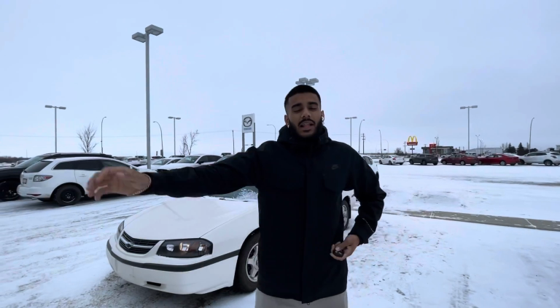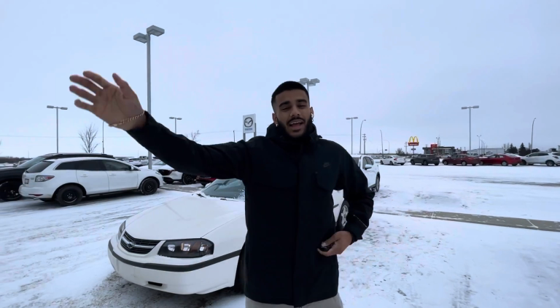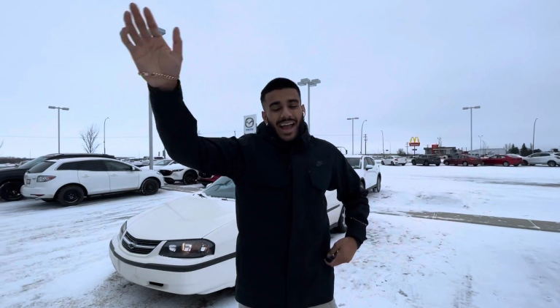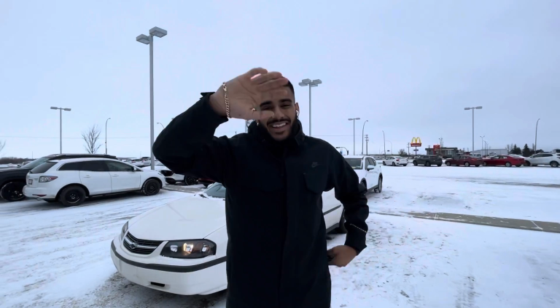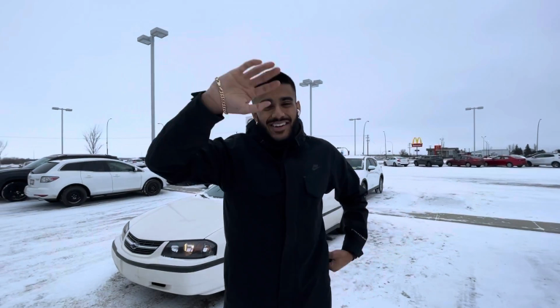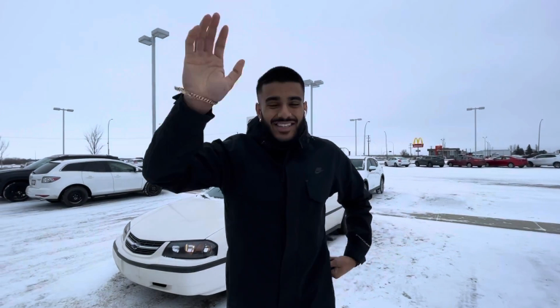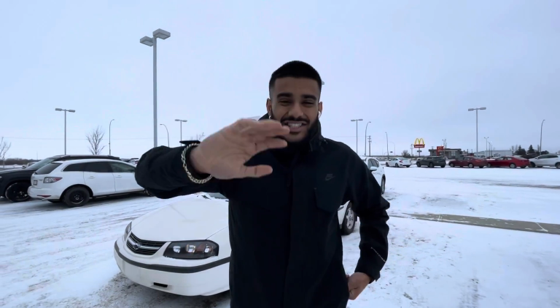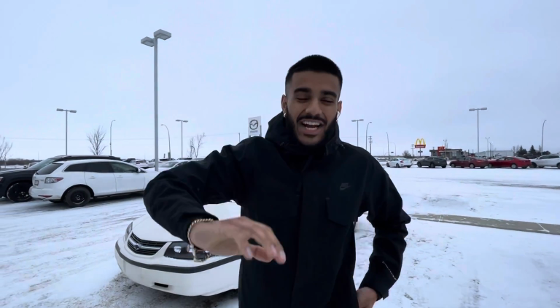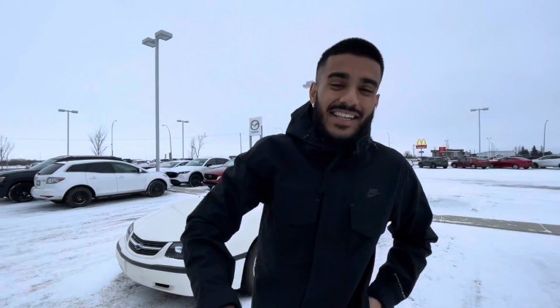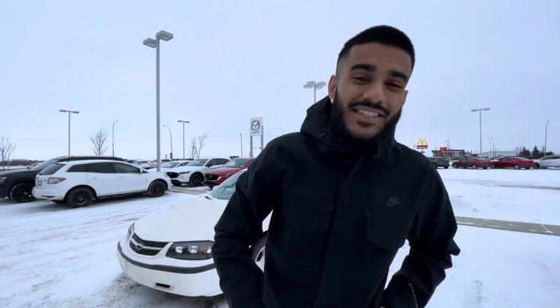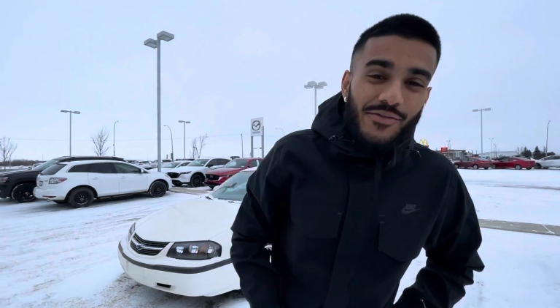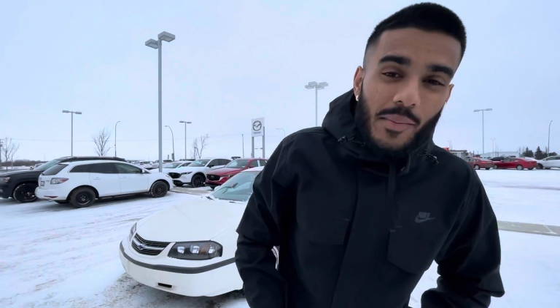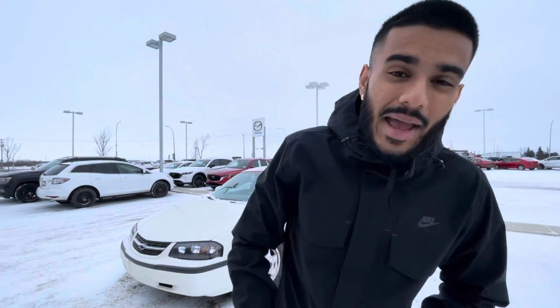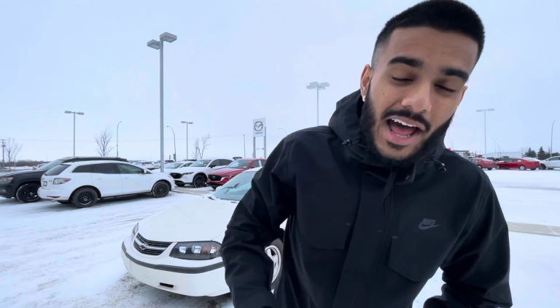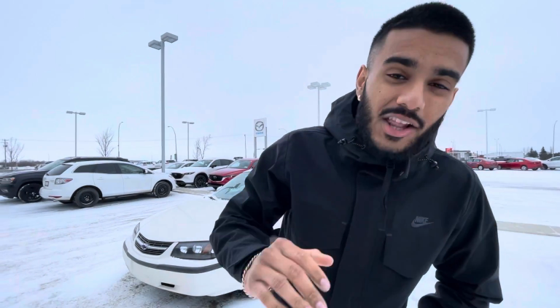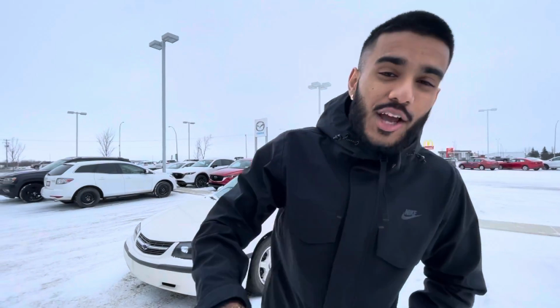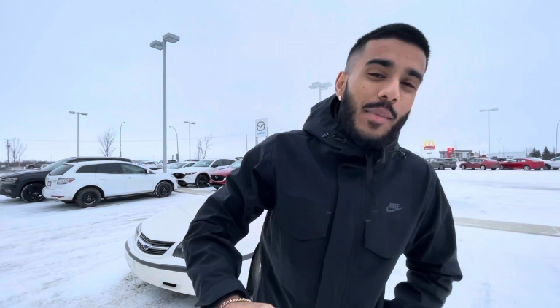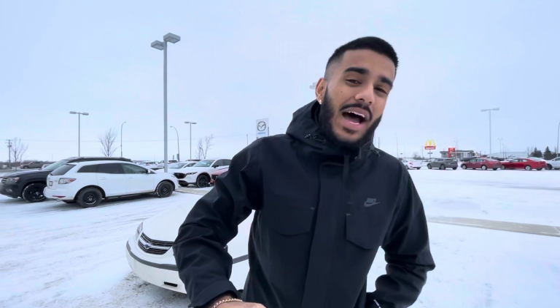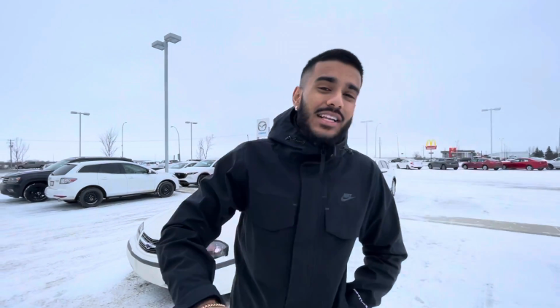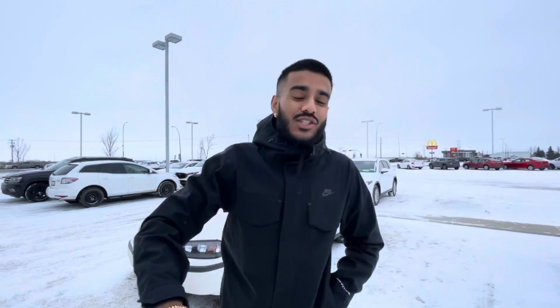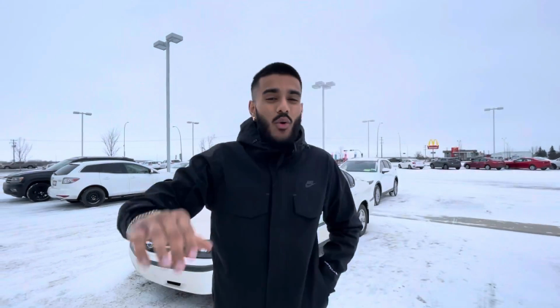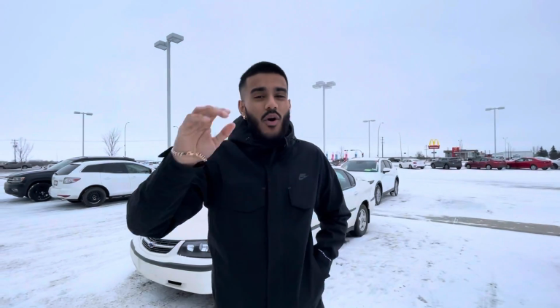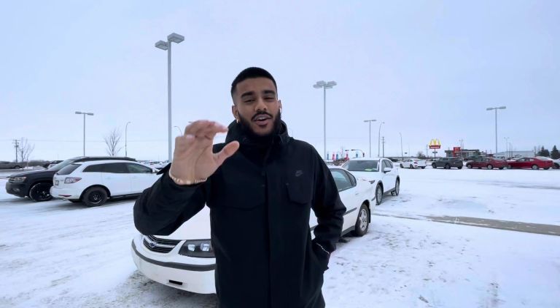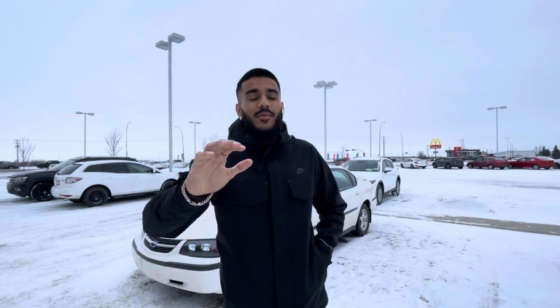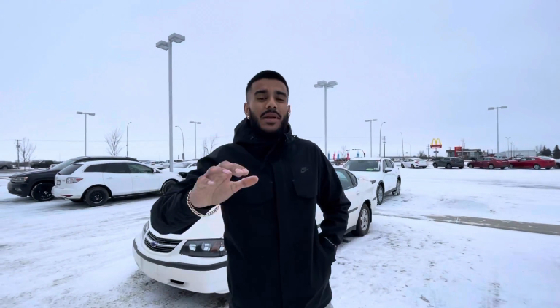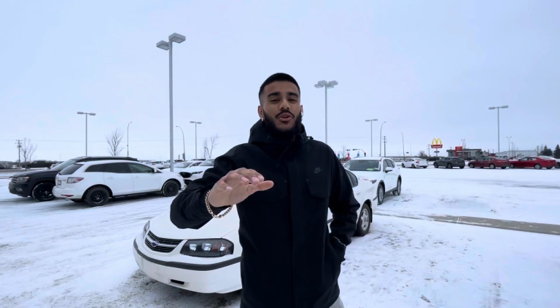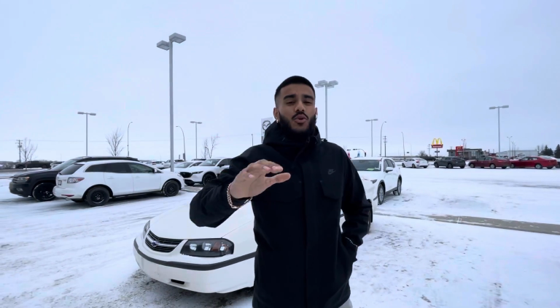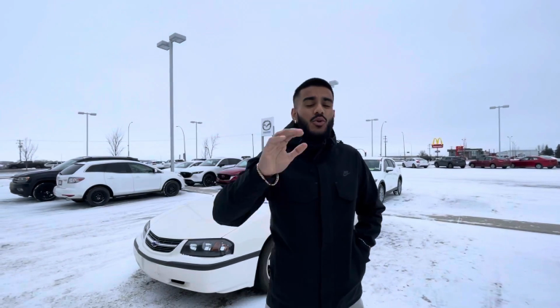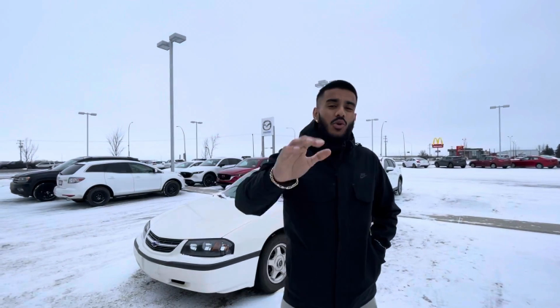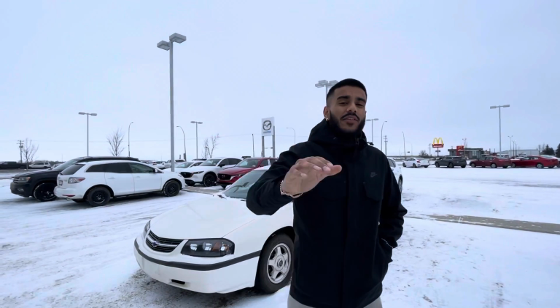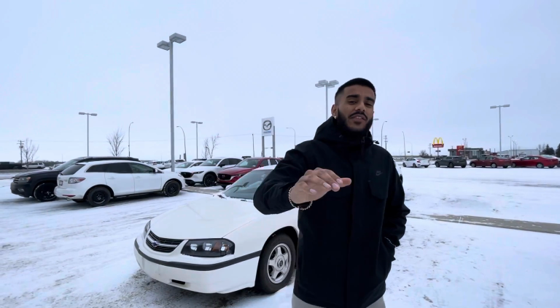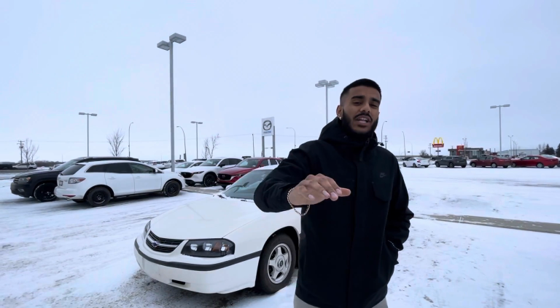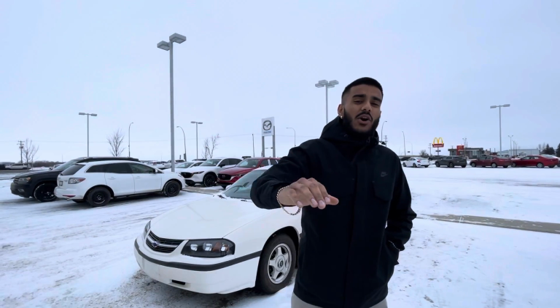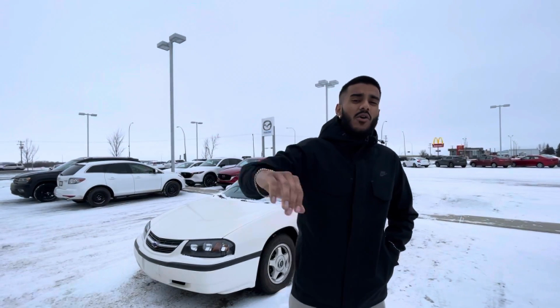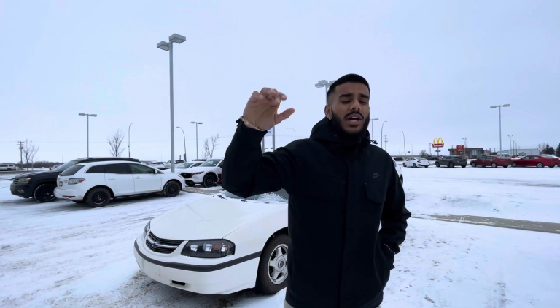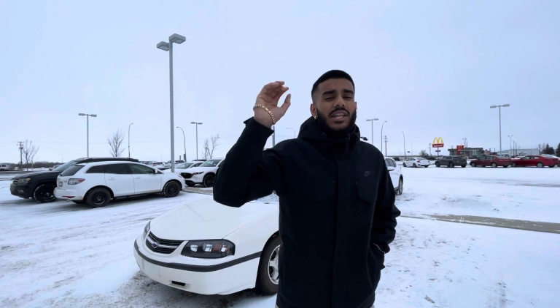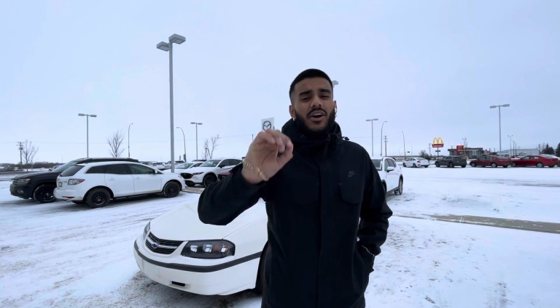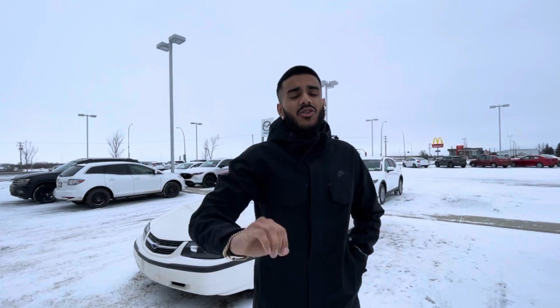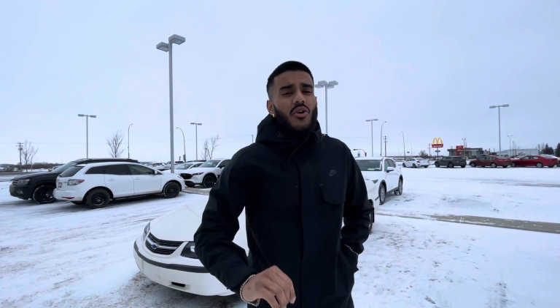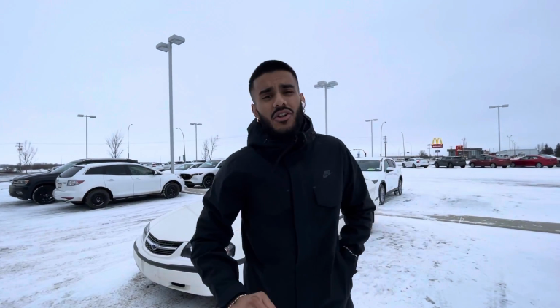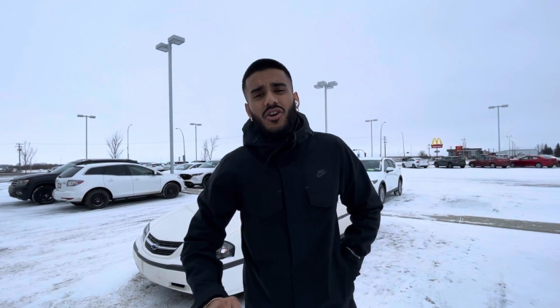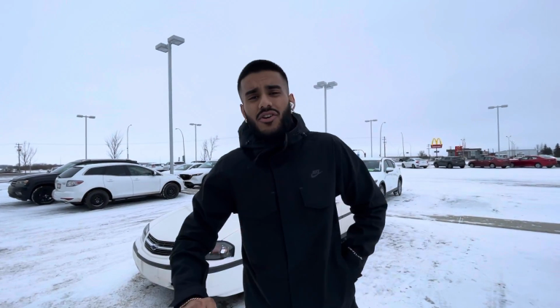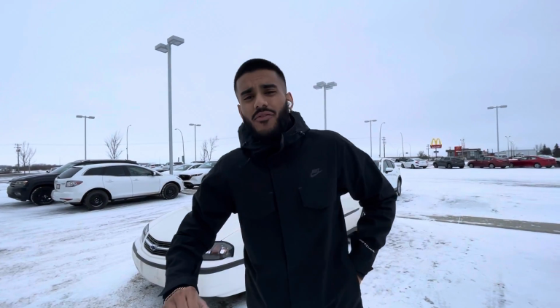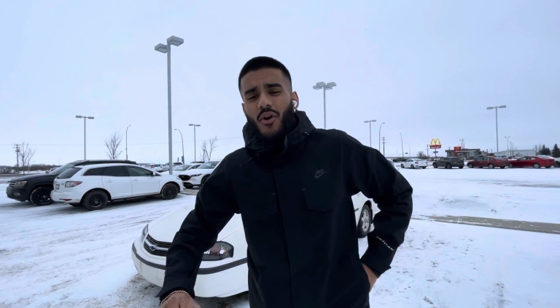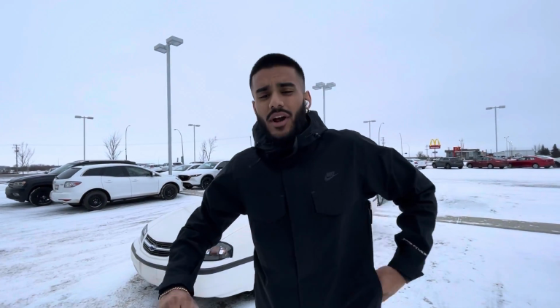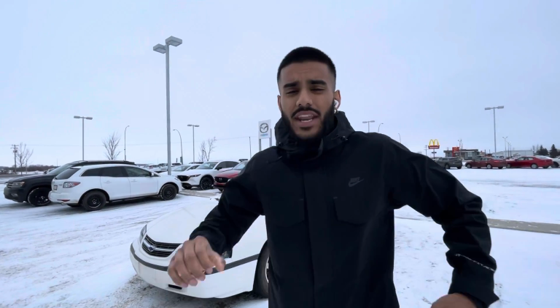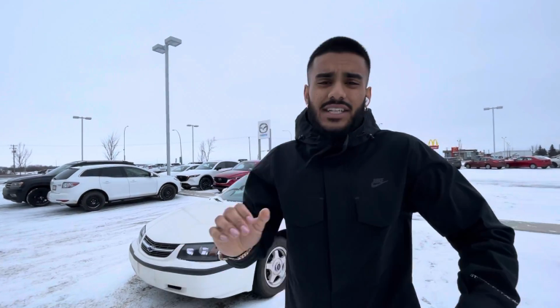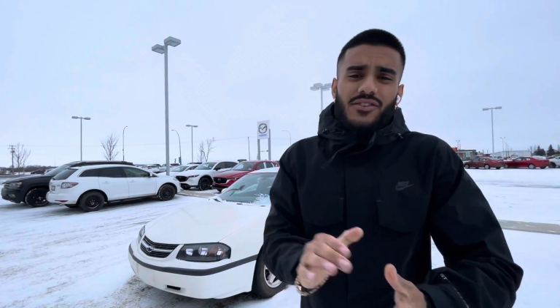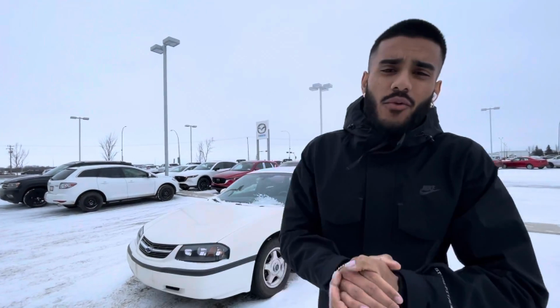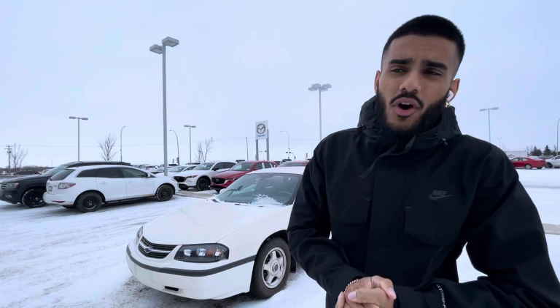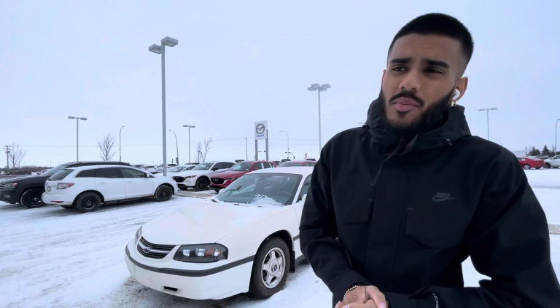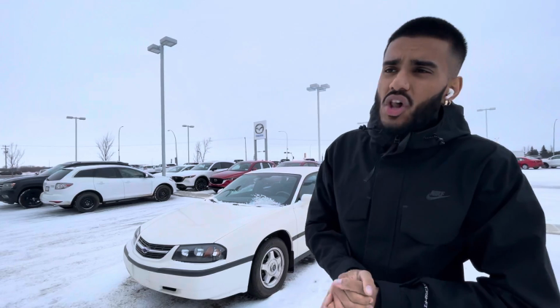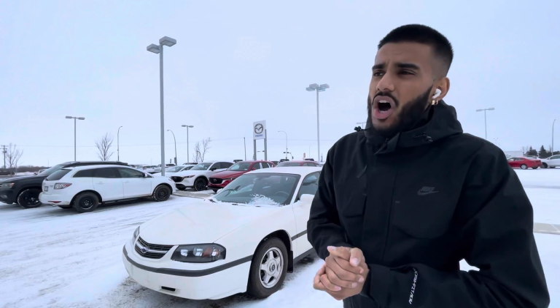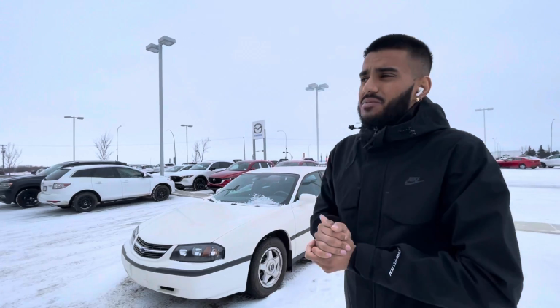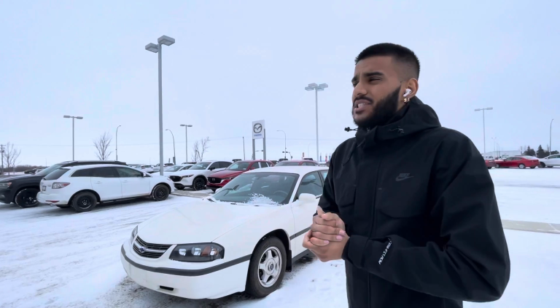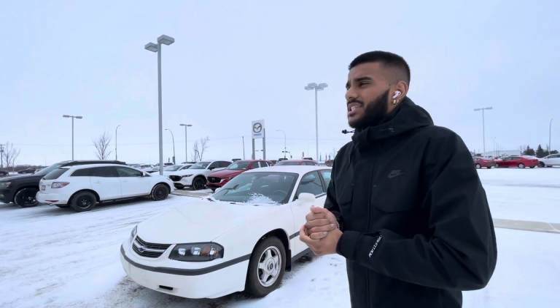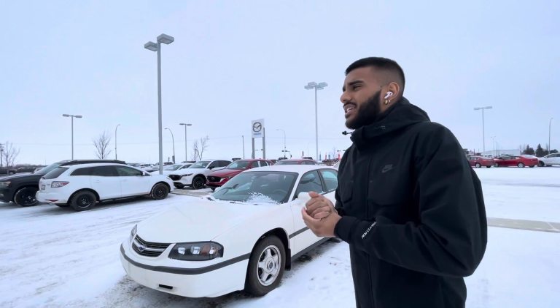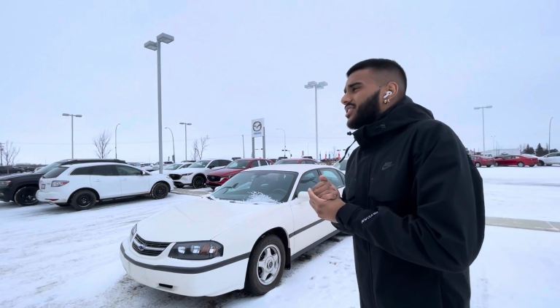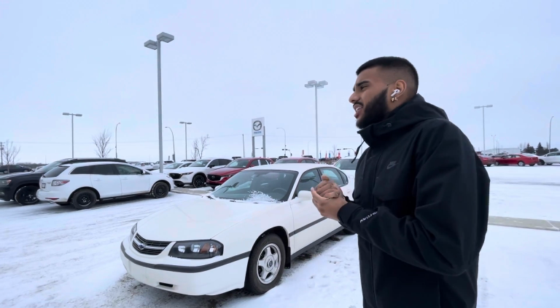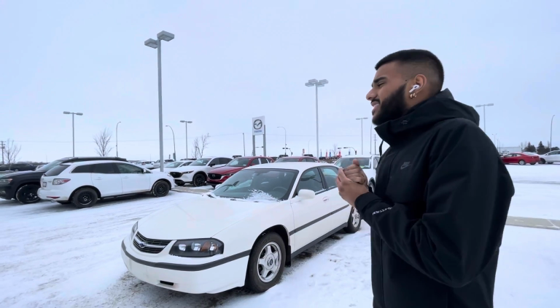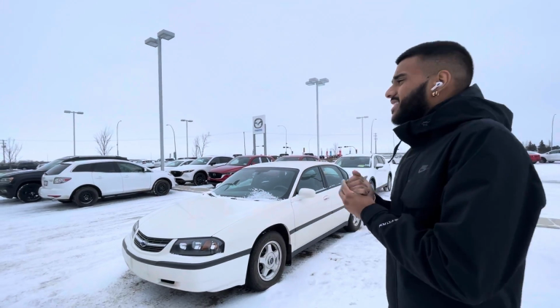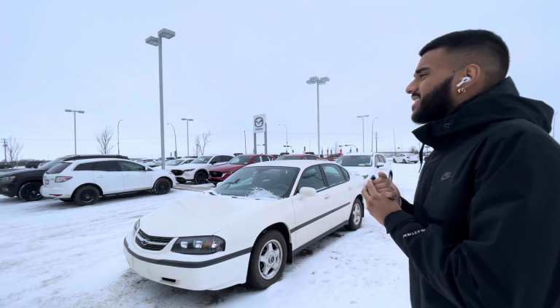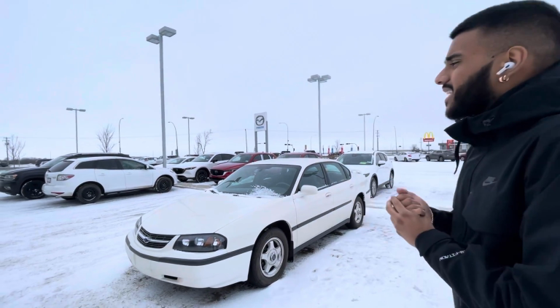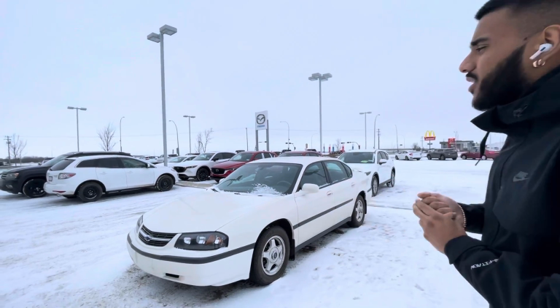Hey there, it's Jazz here from L.A. Madison. I wanted to make you a quick video. Now I know you're looking for a nice affordable option — check this thing out.